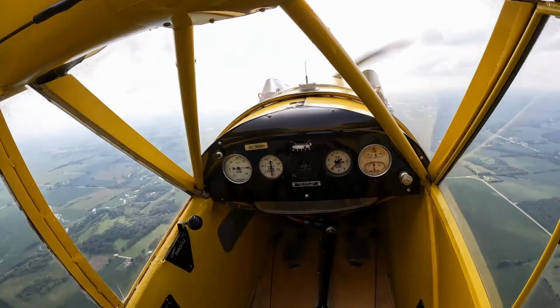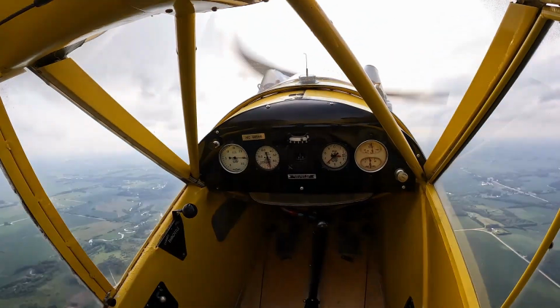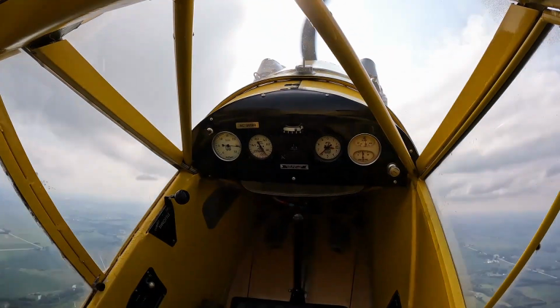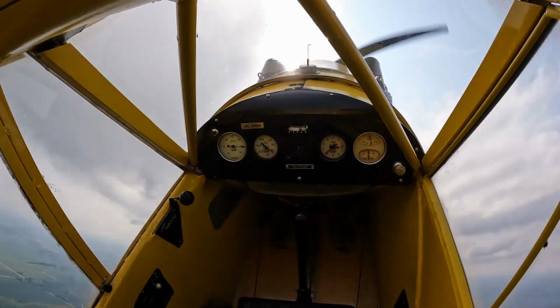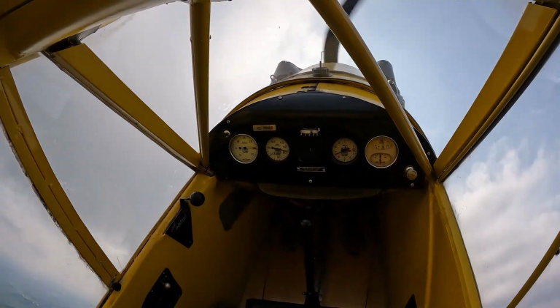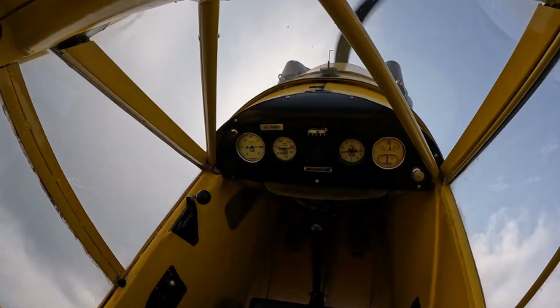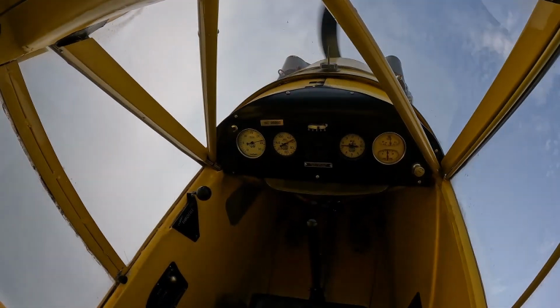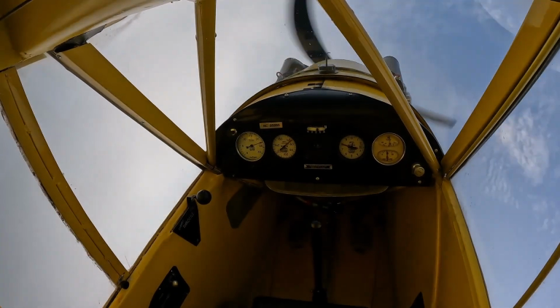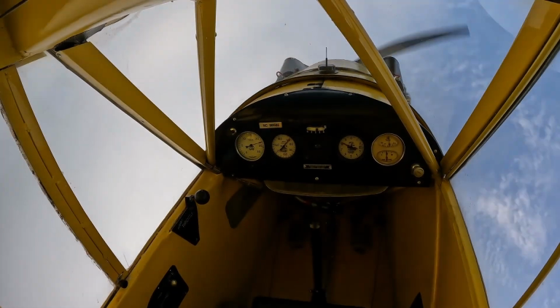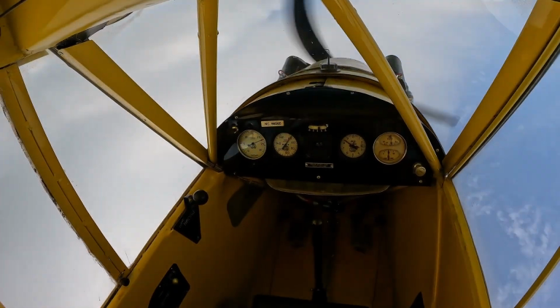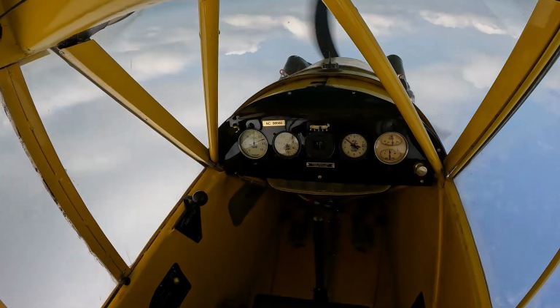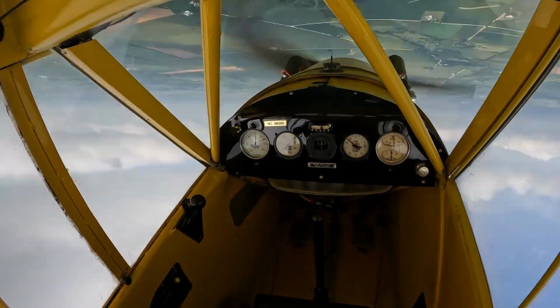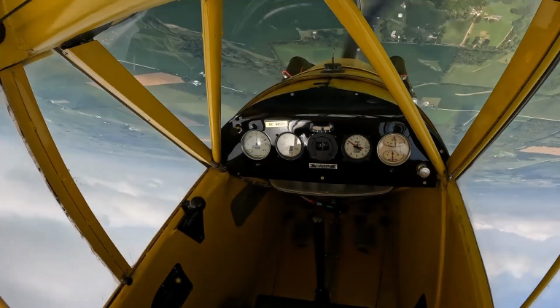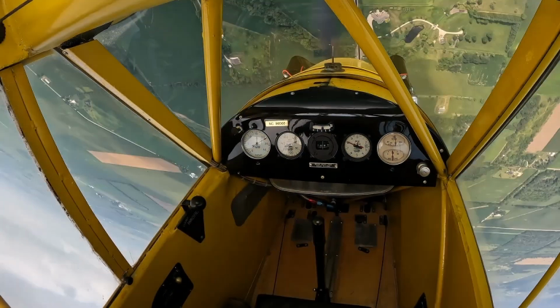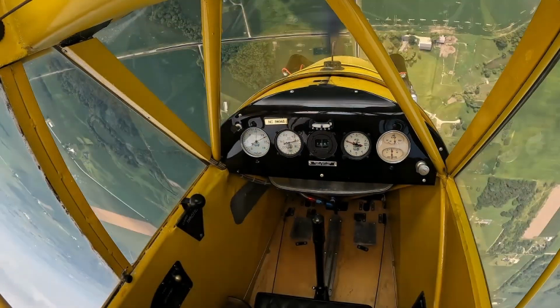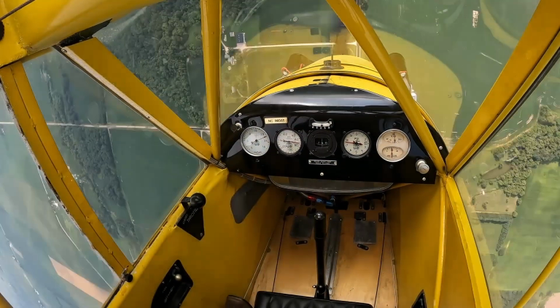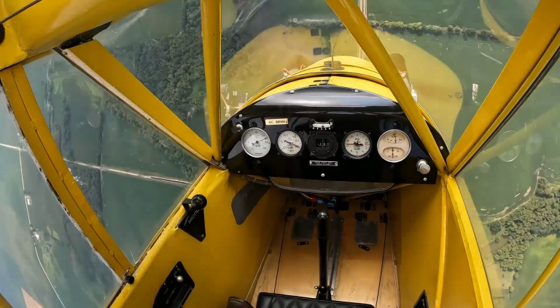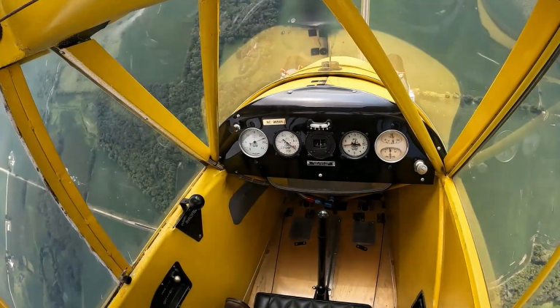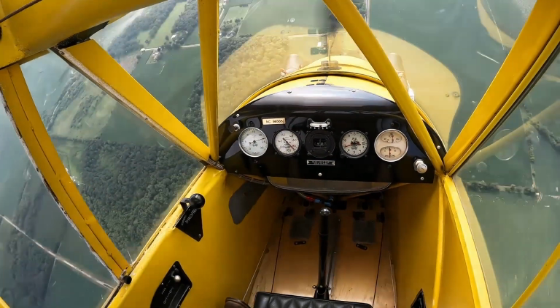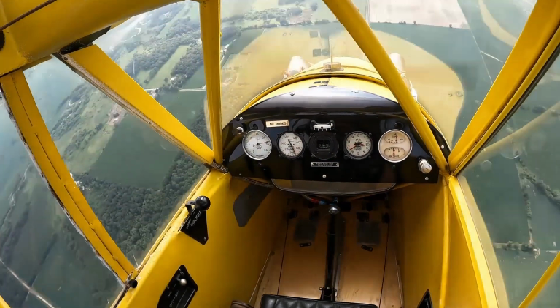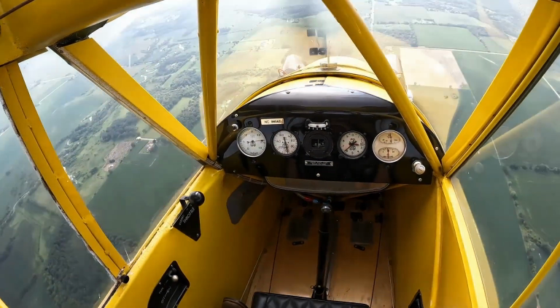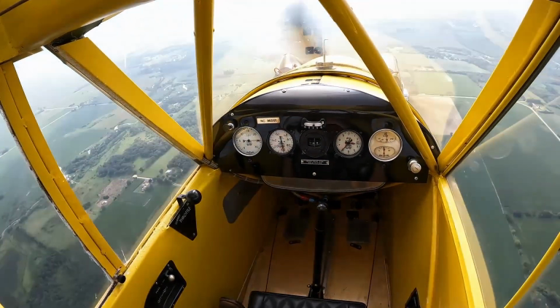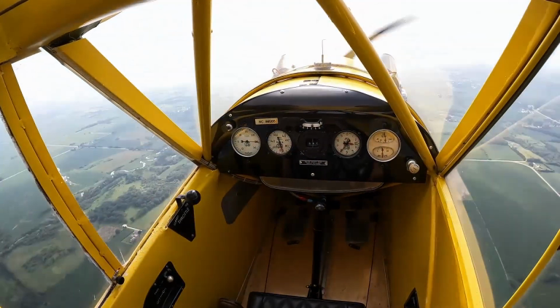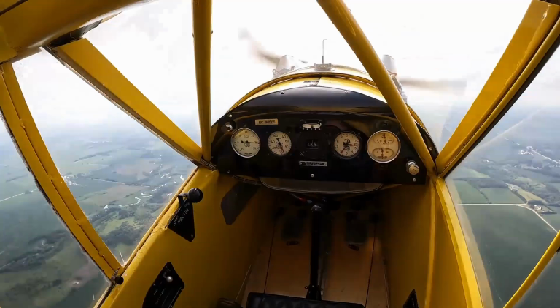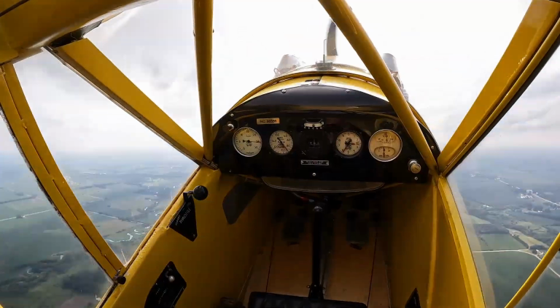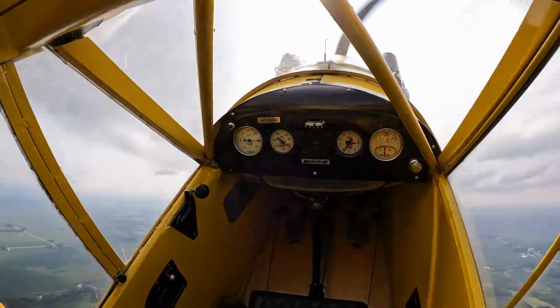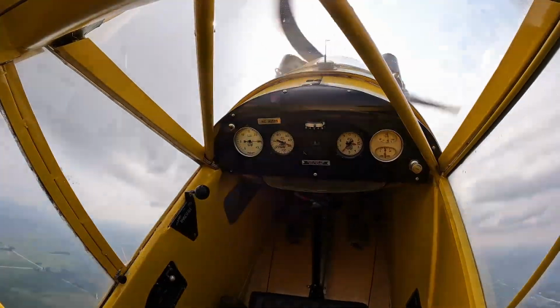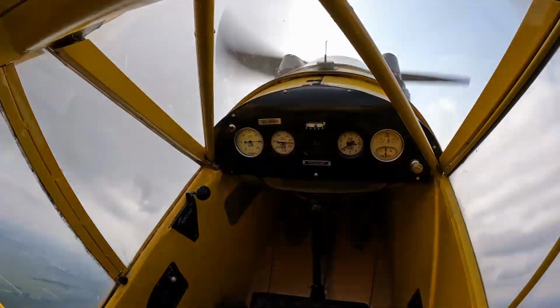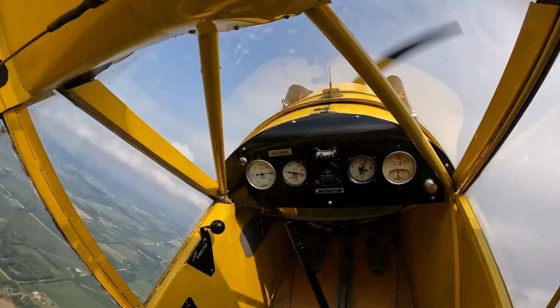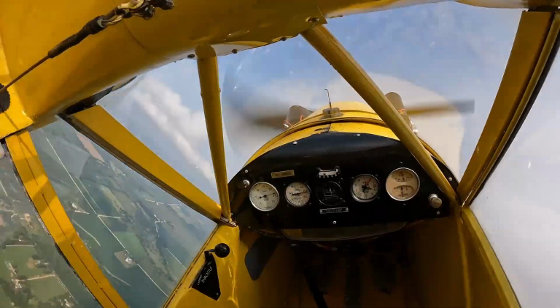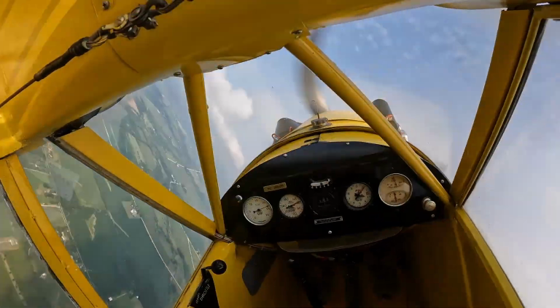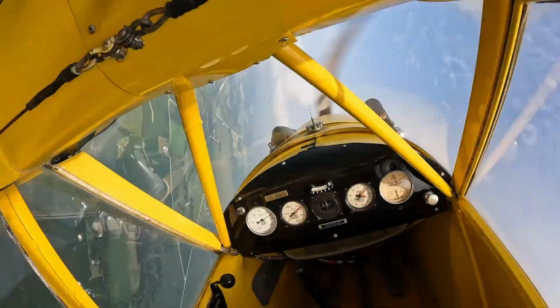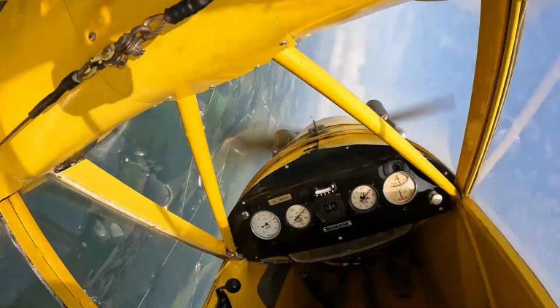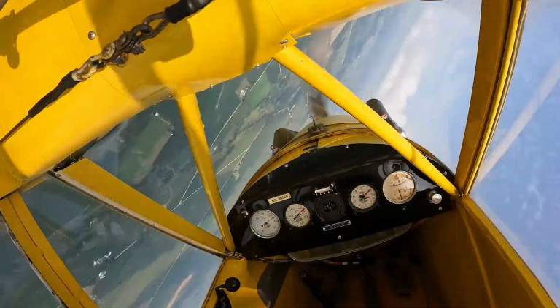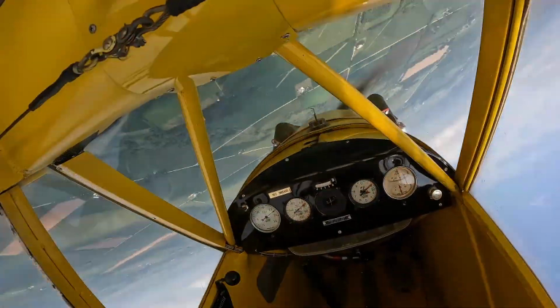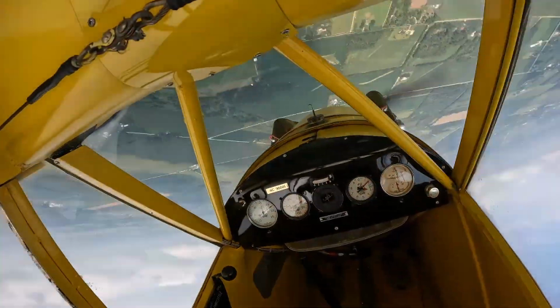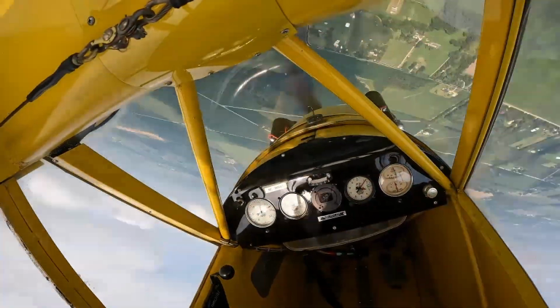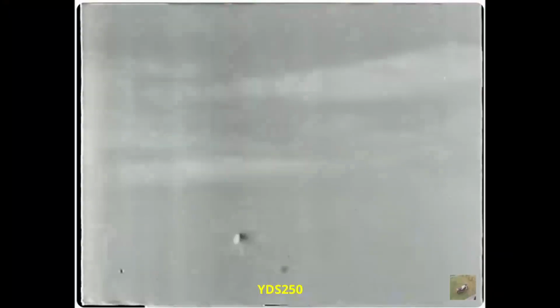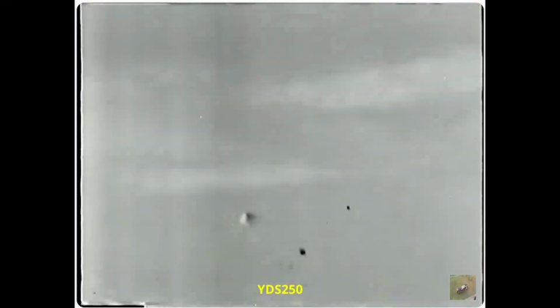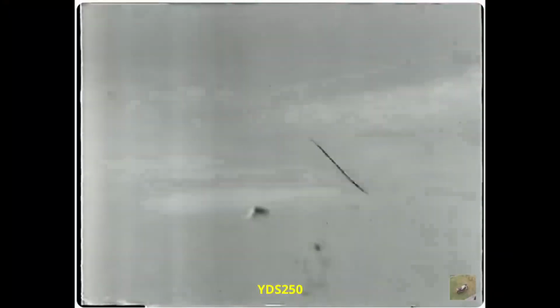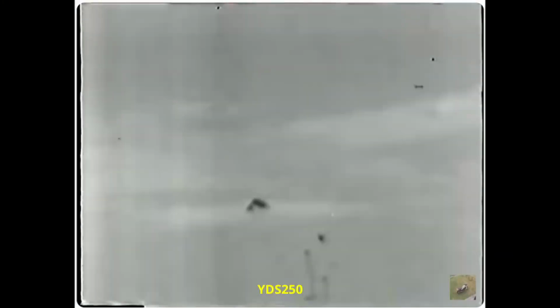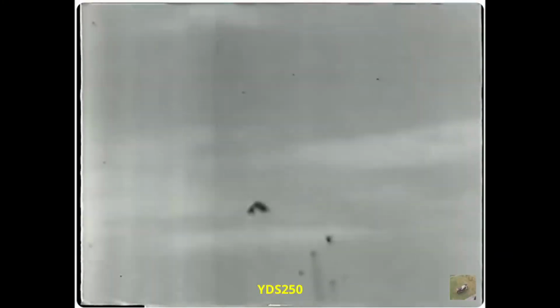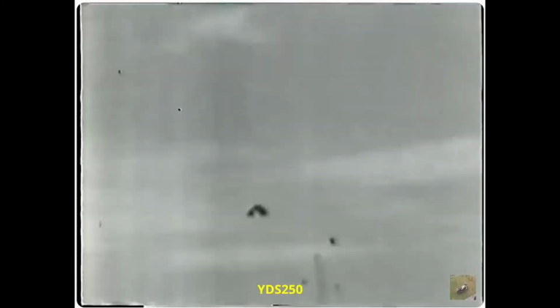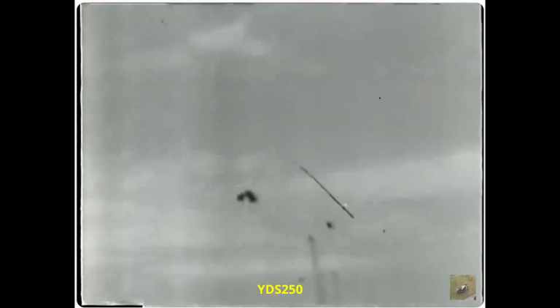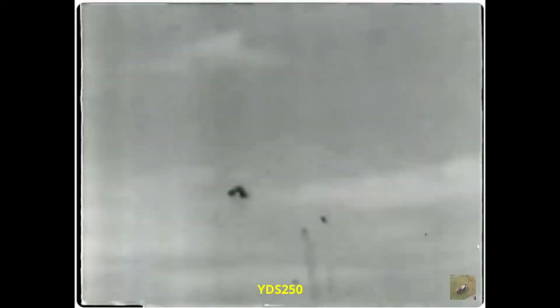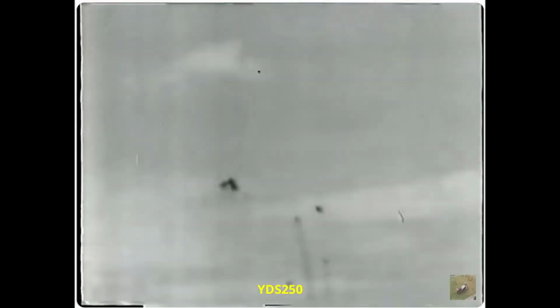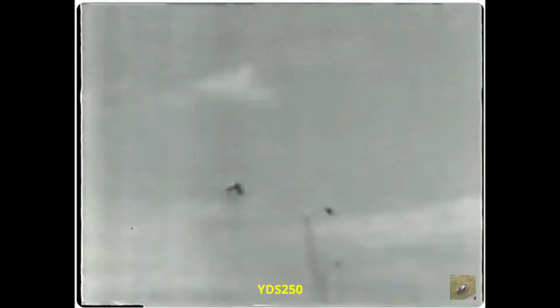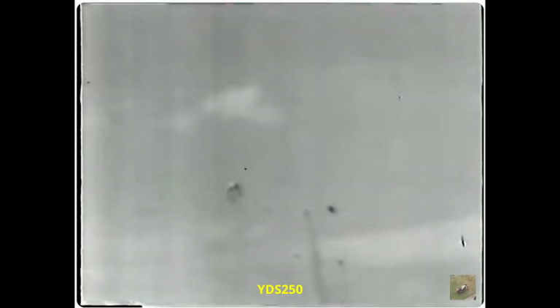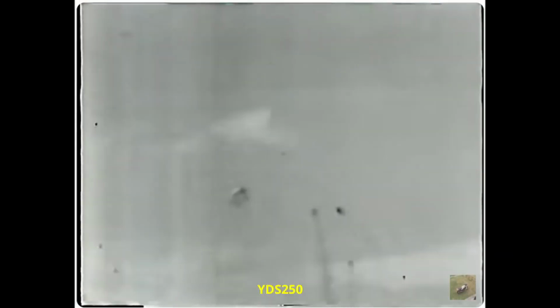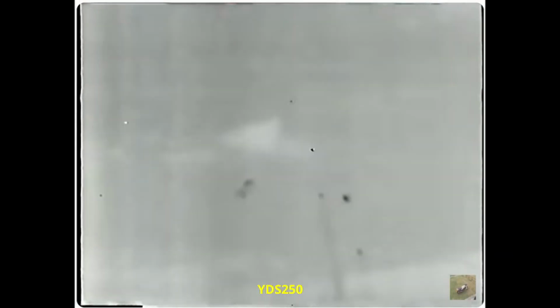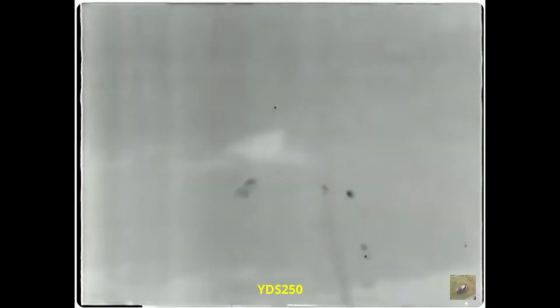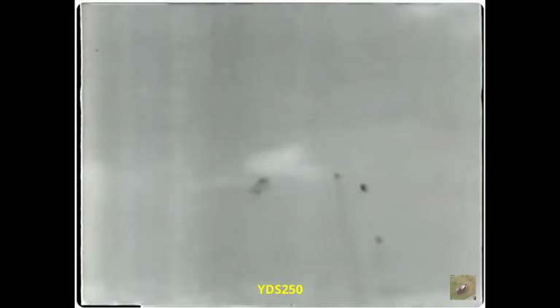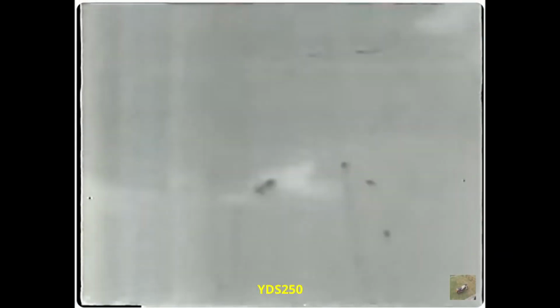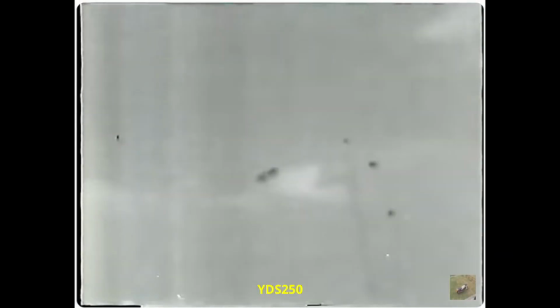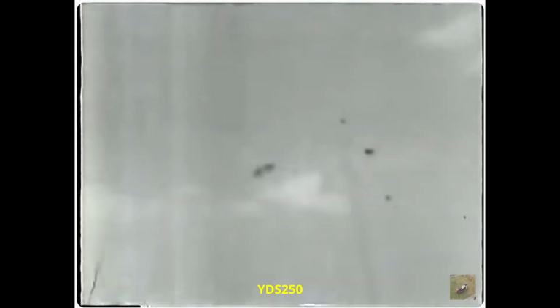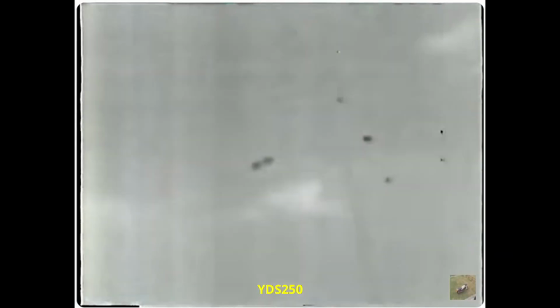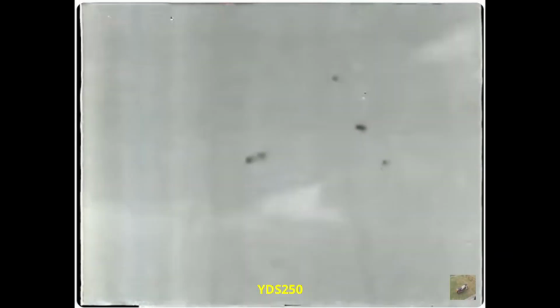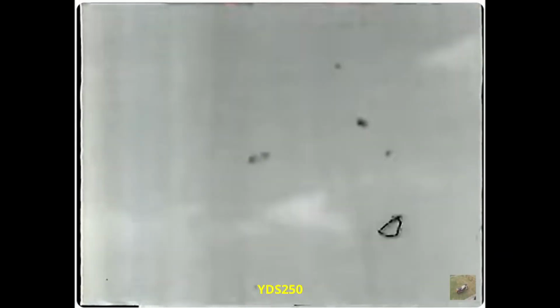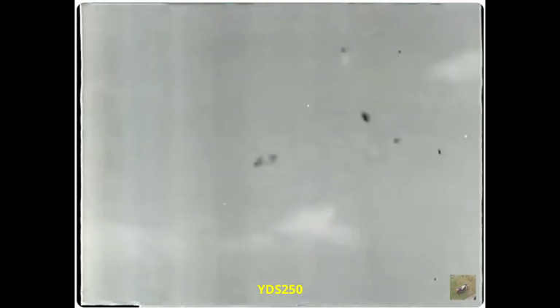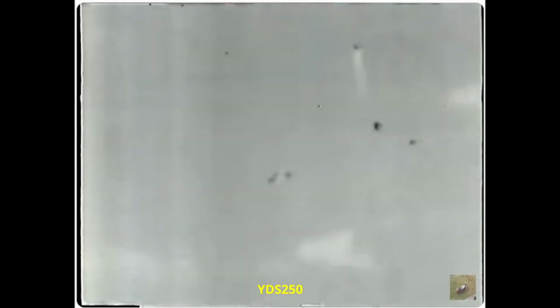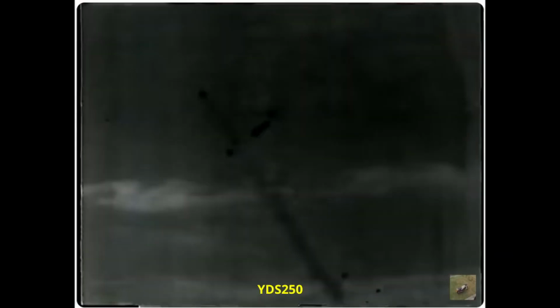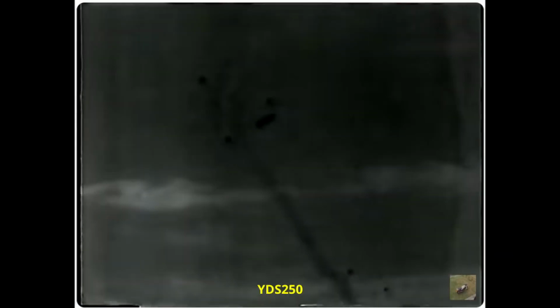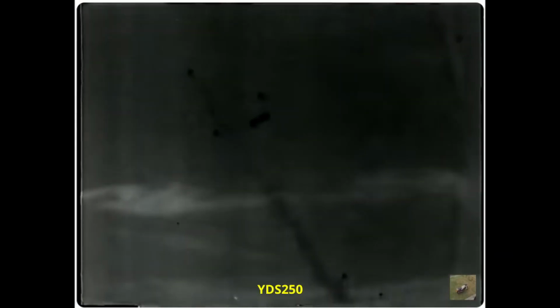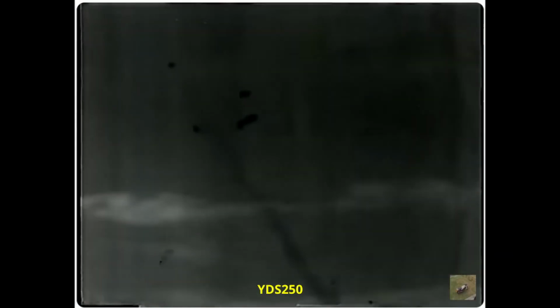Because we're combining loops — maneuvers that increase our G-loading — with rolls, now is a good time to take a look at why we want to avoid rolling G.